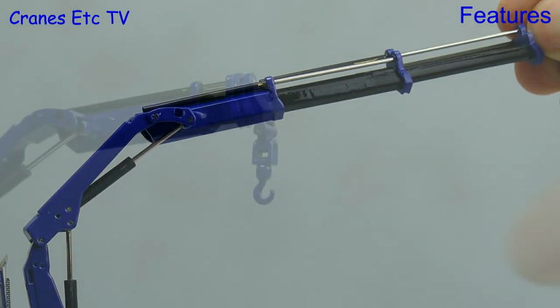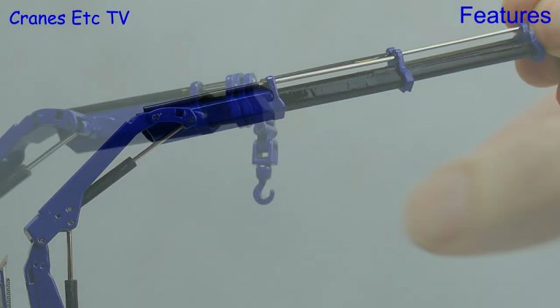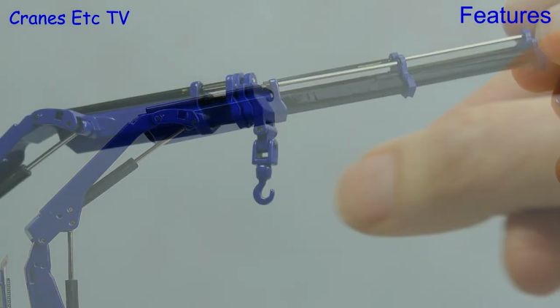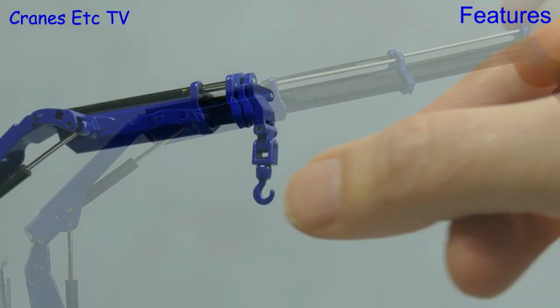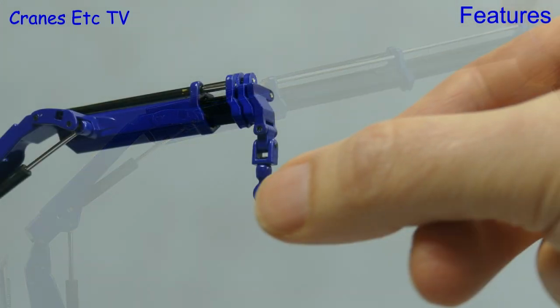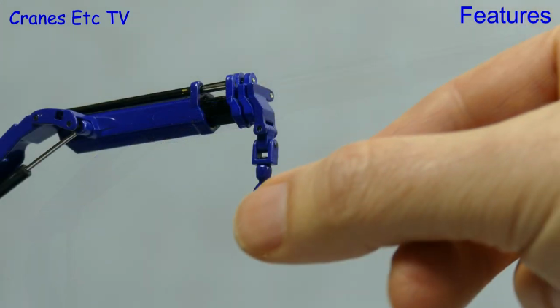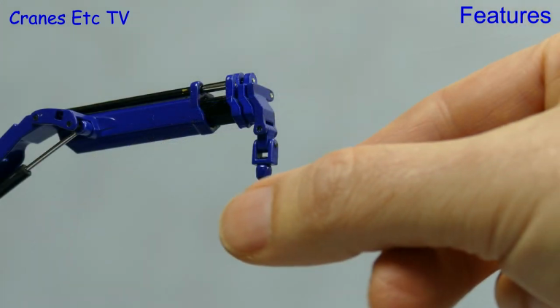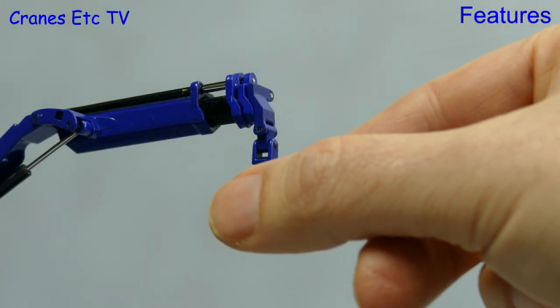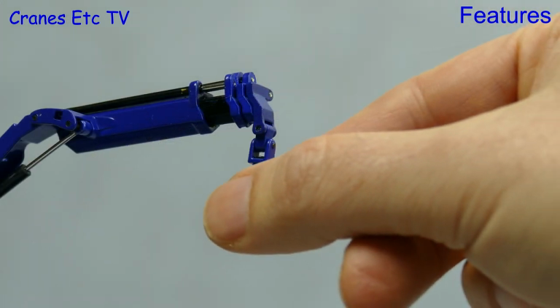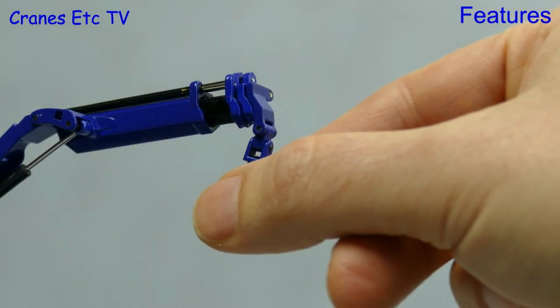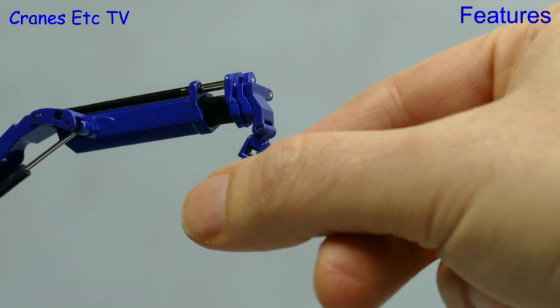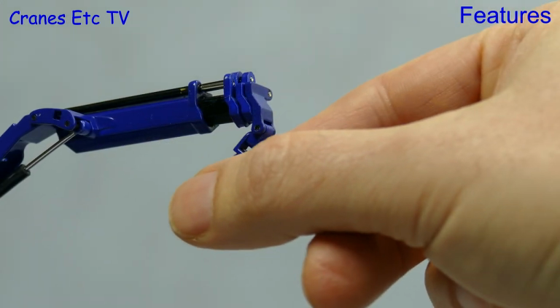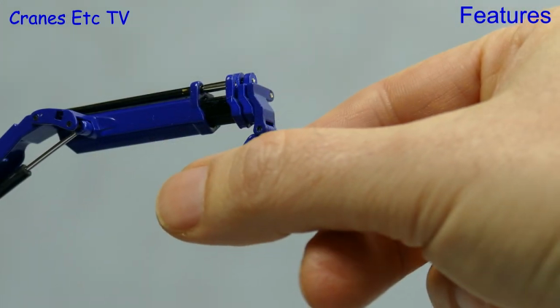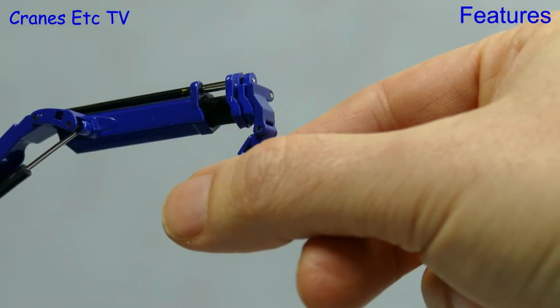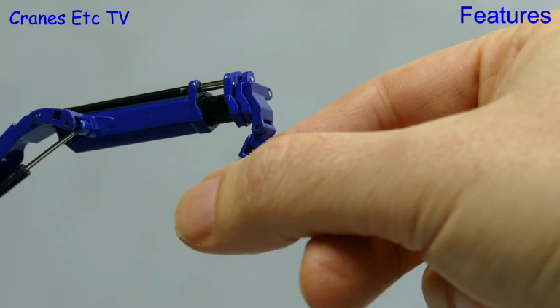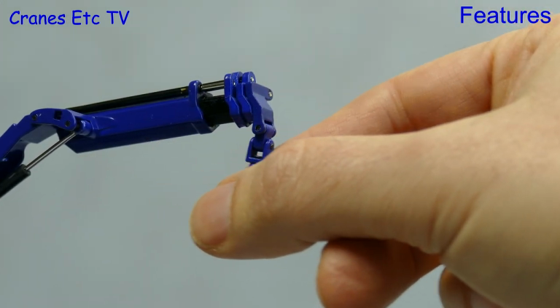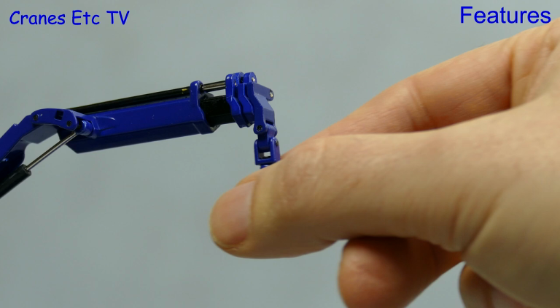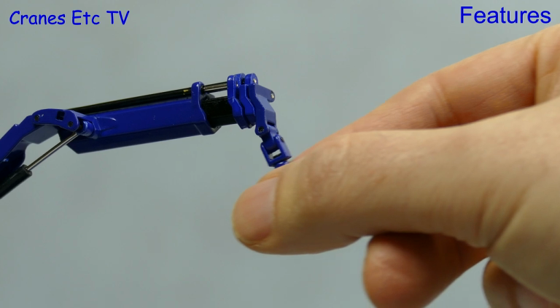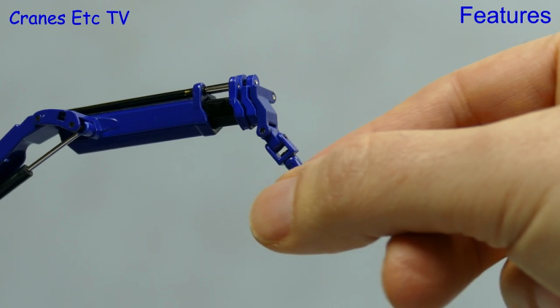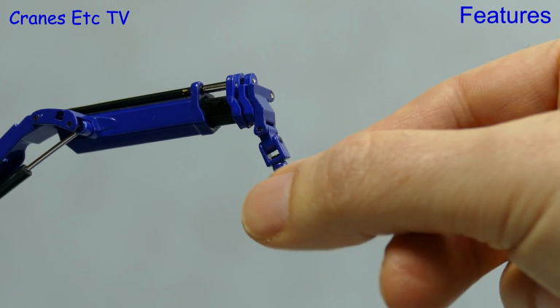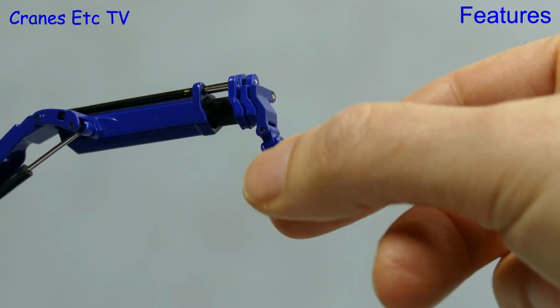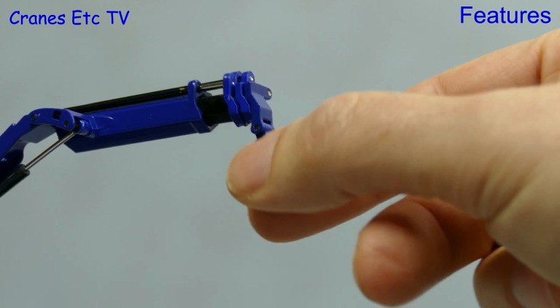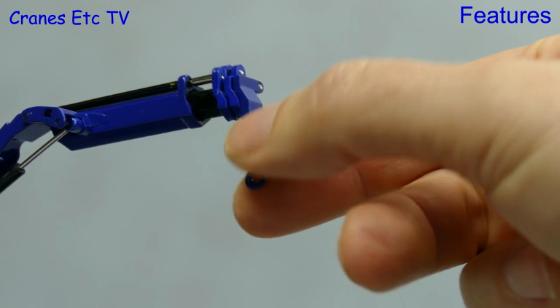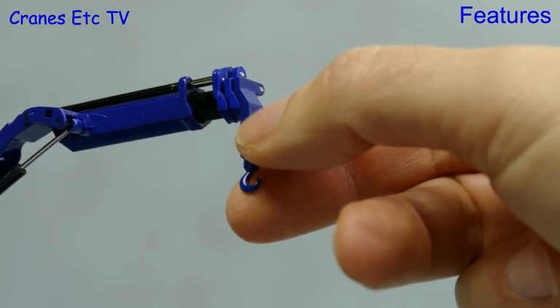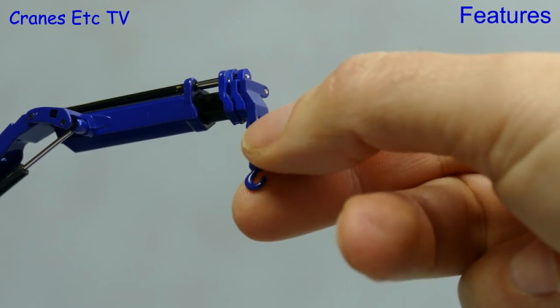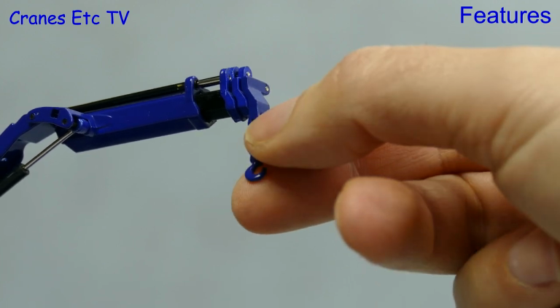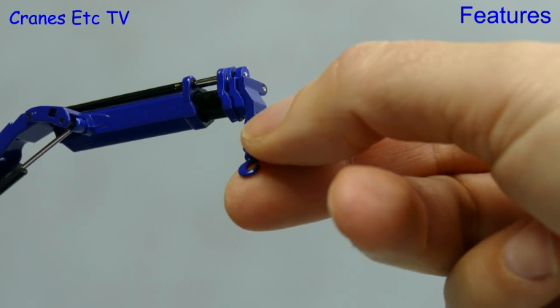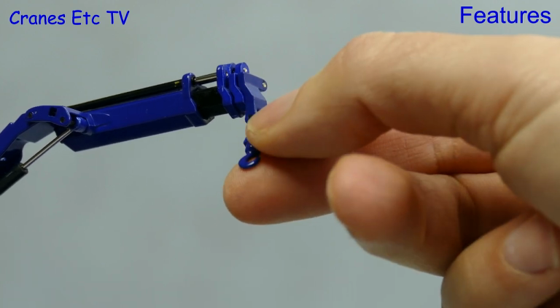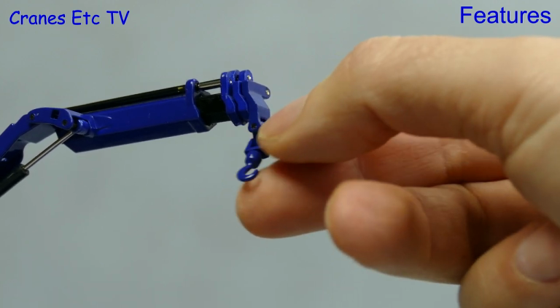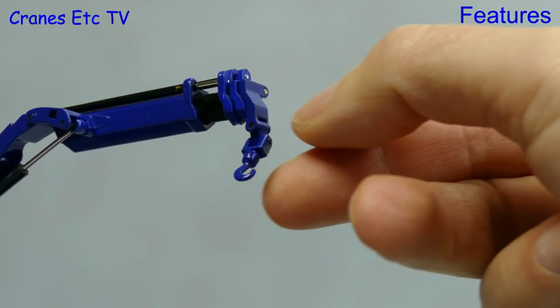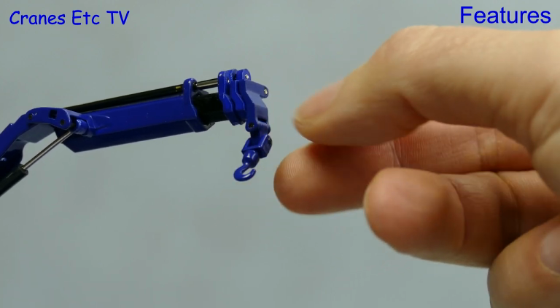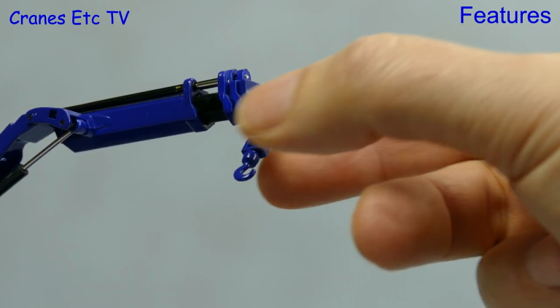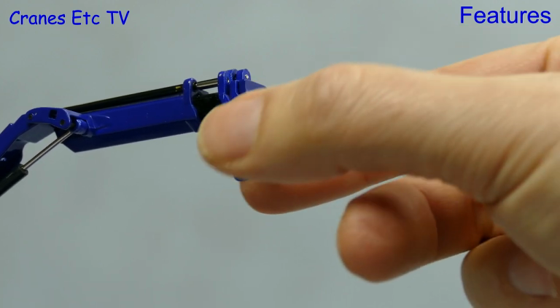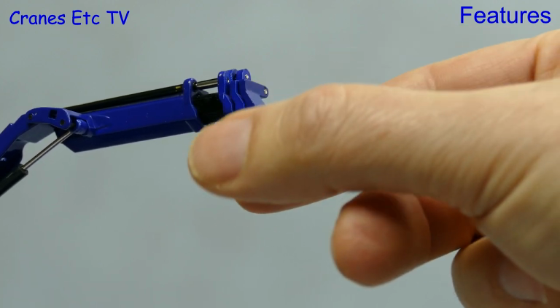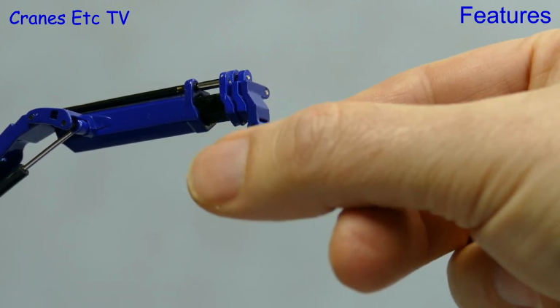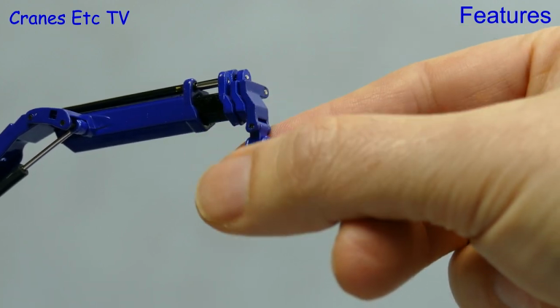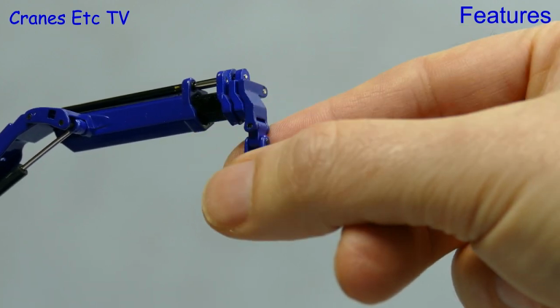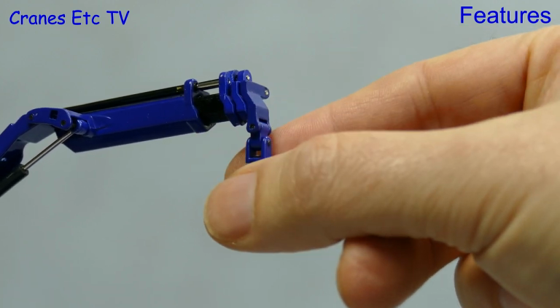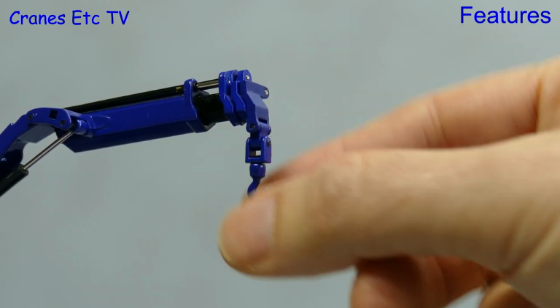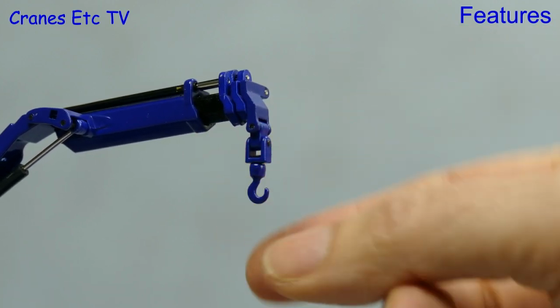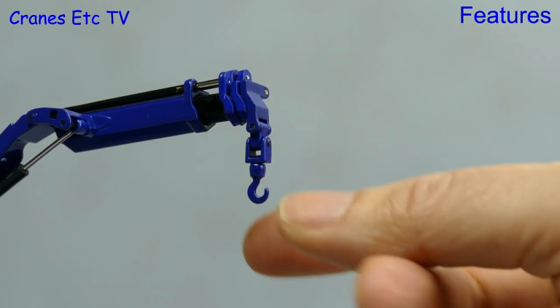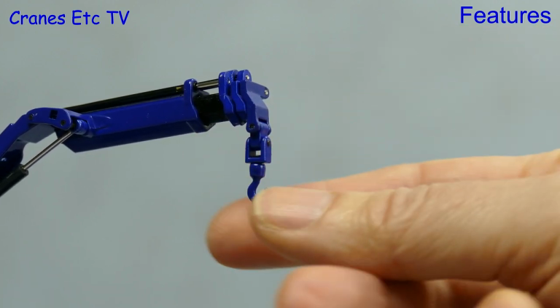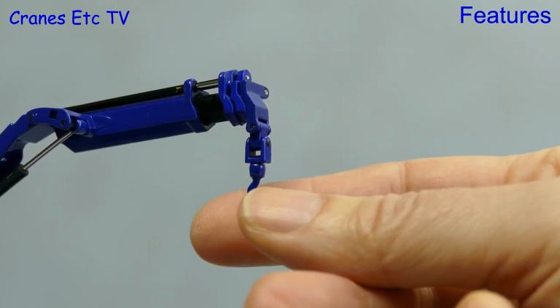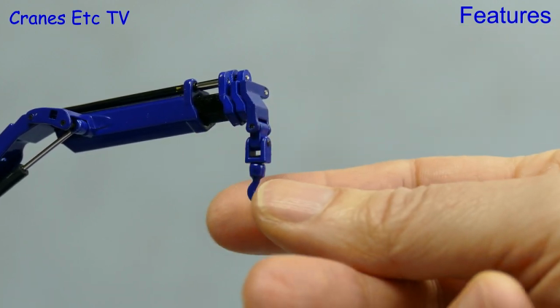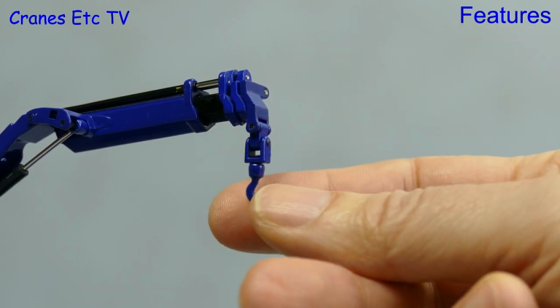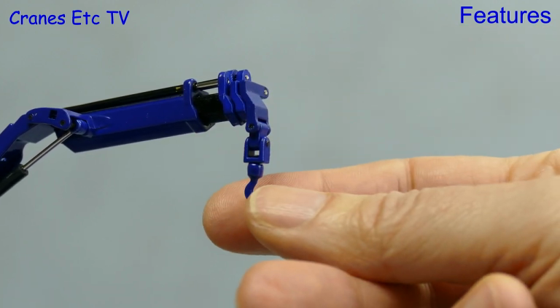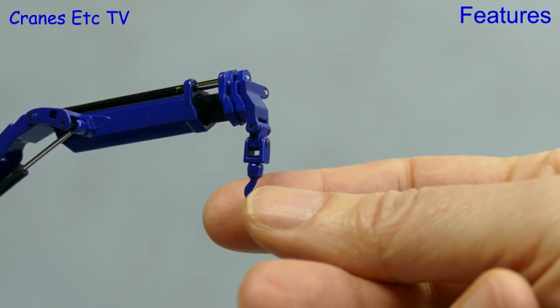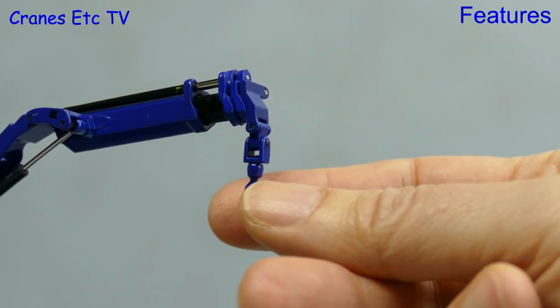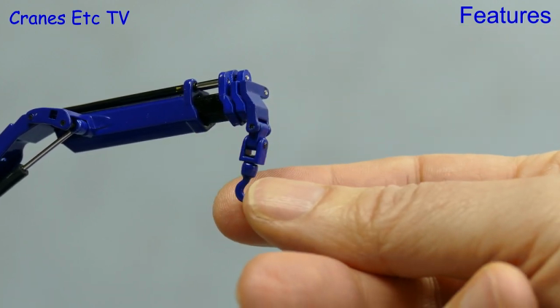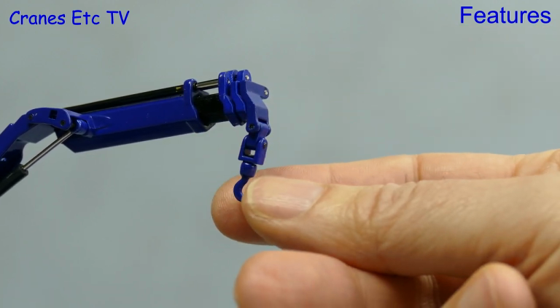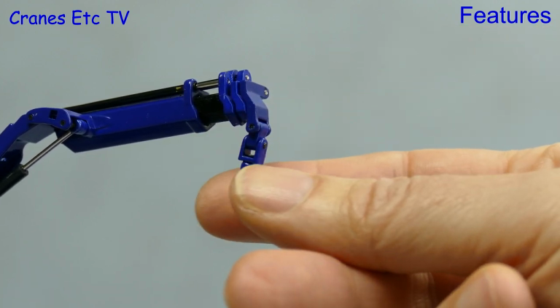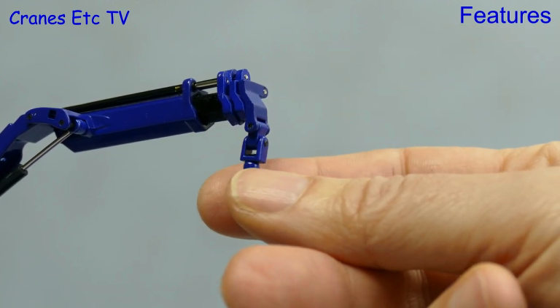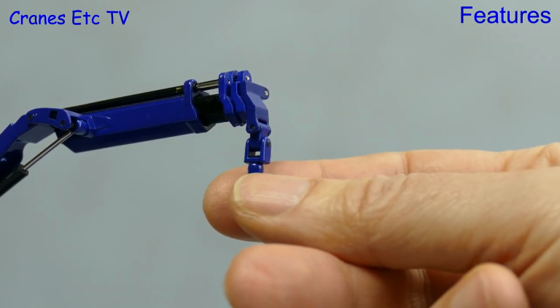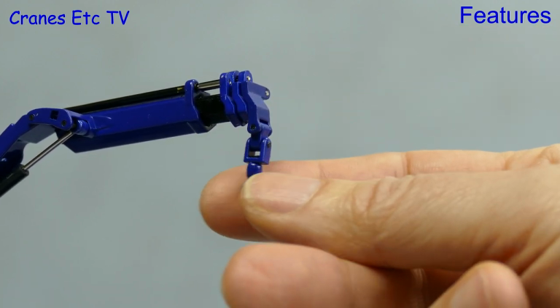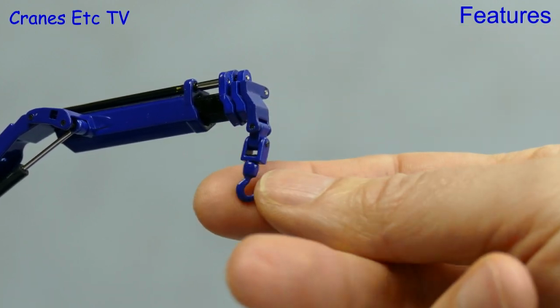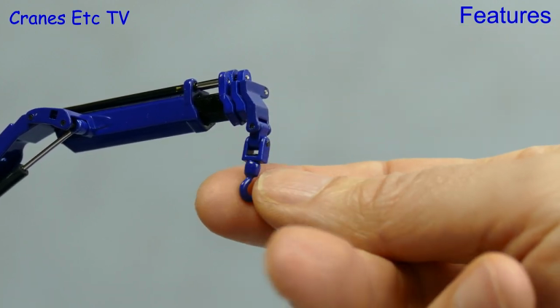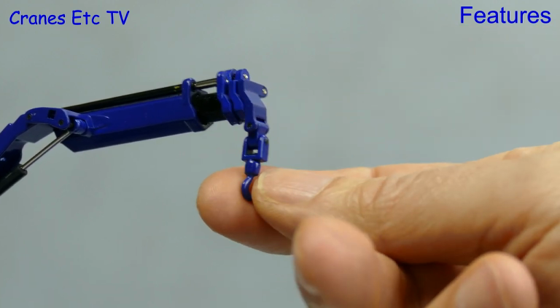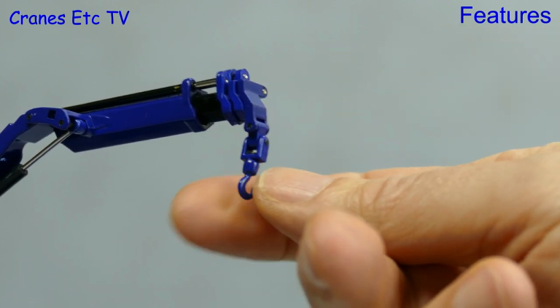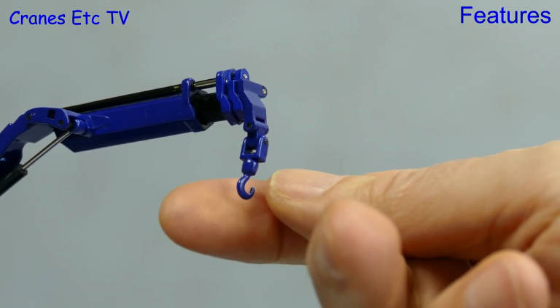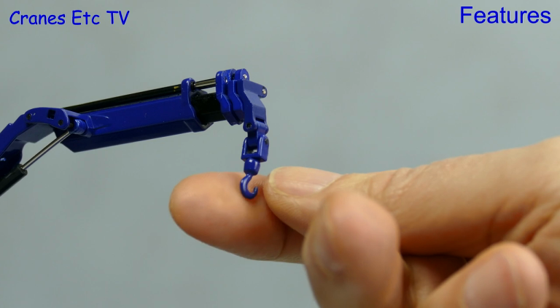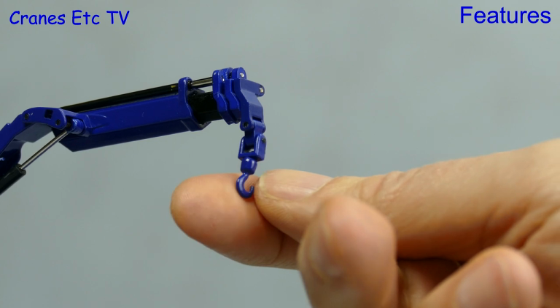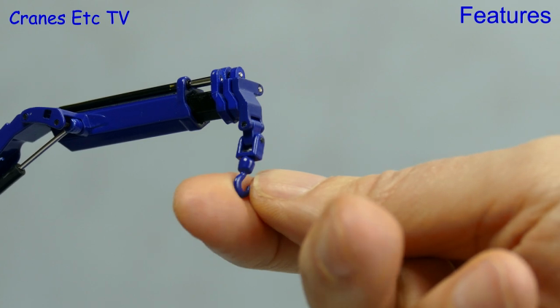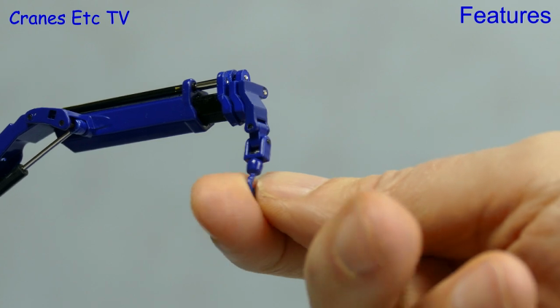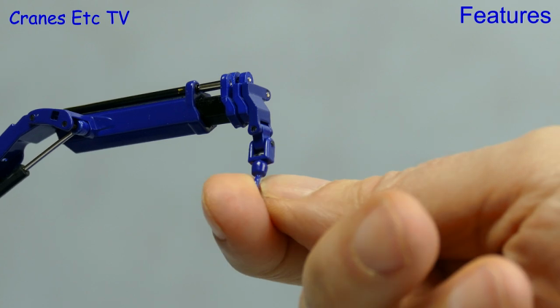One nice small touch is the hook at the end of the boom. Not only does it swing in two directions, you can also rotate it.